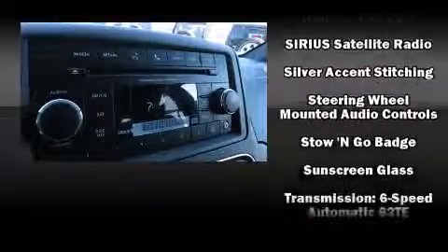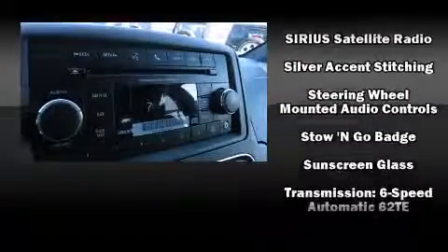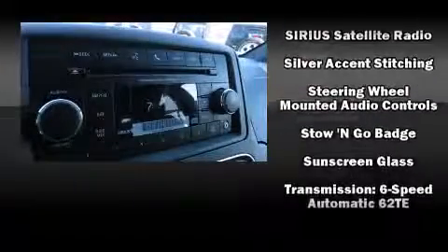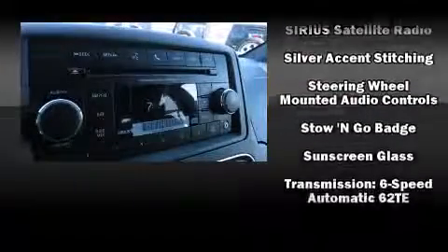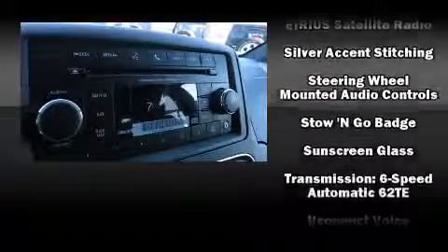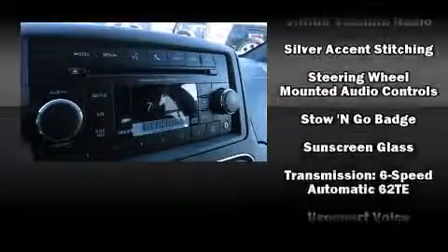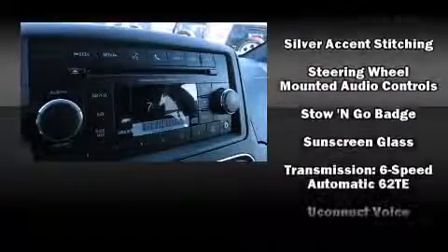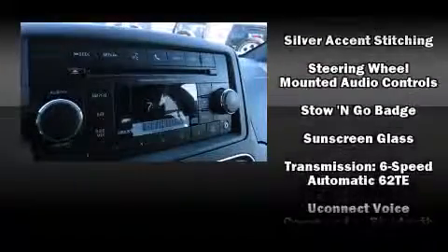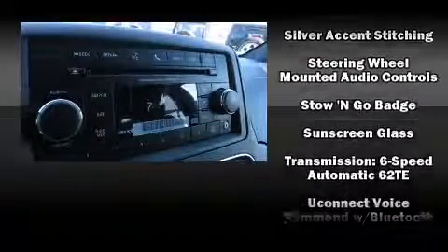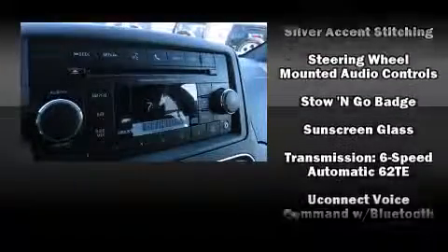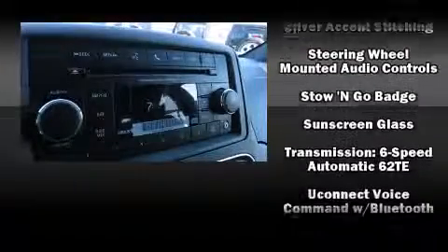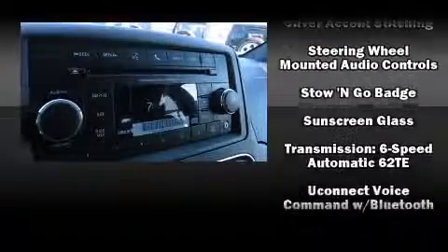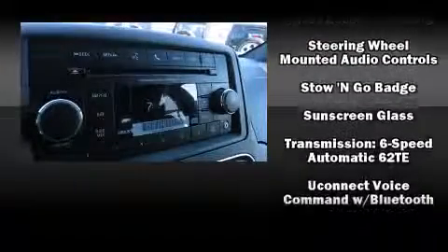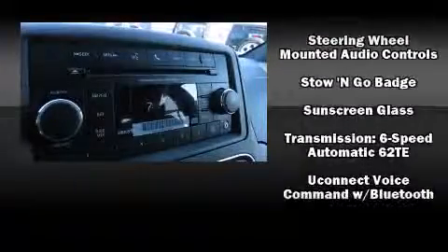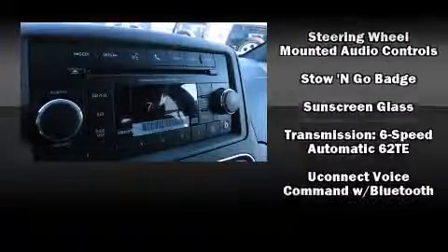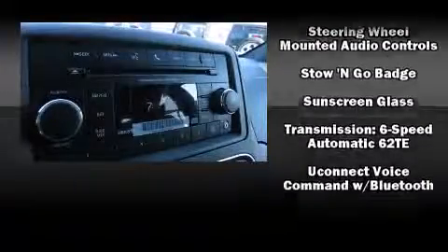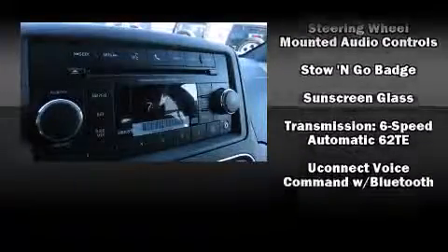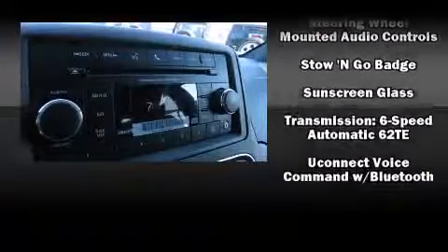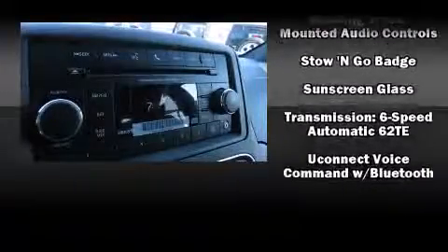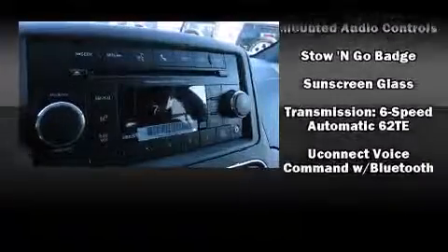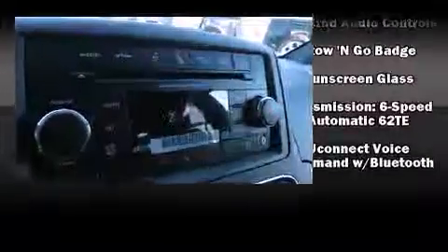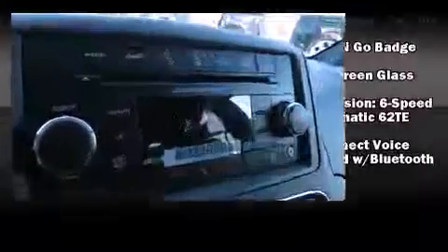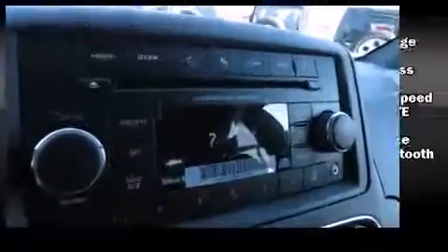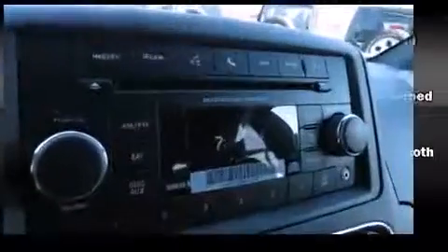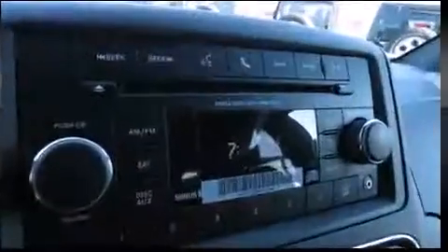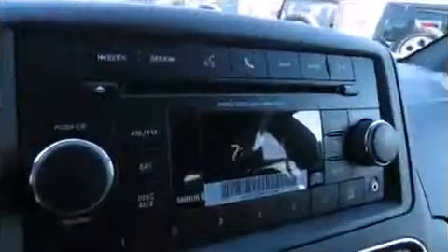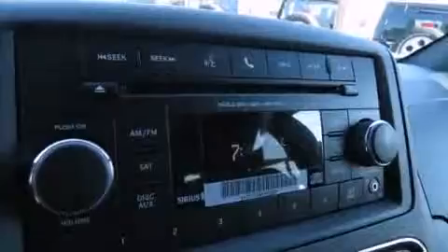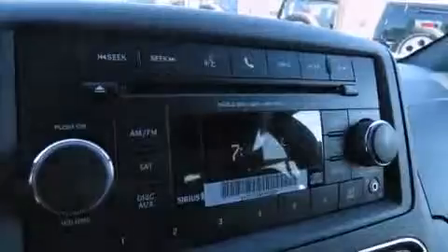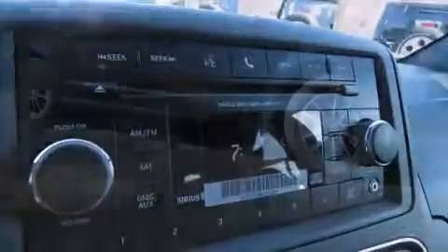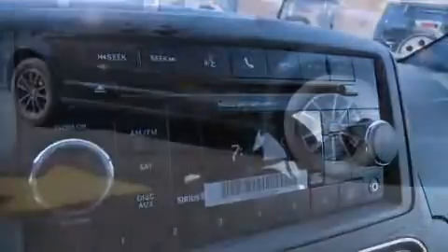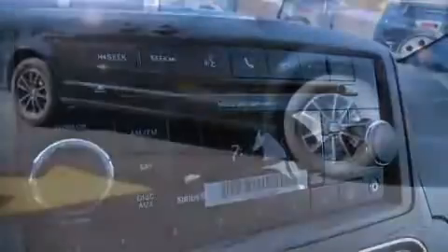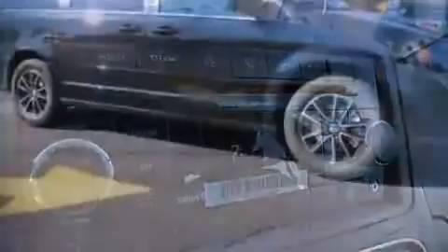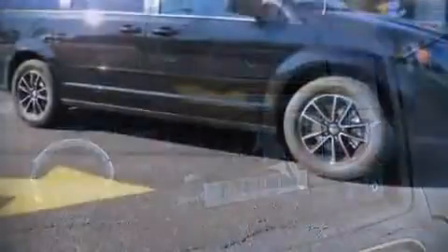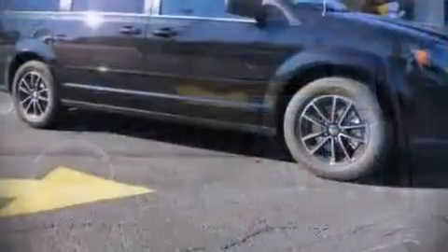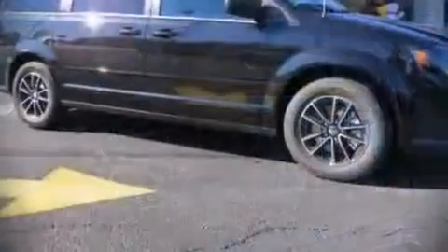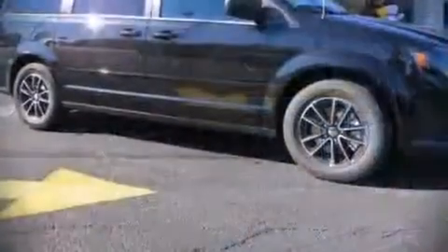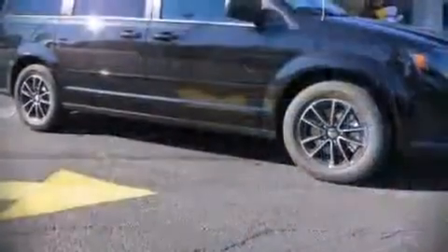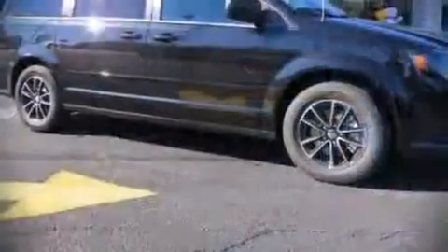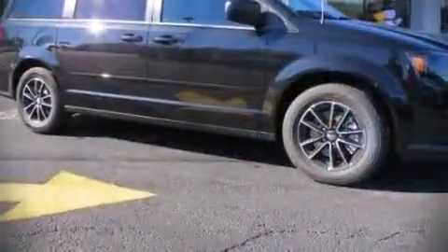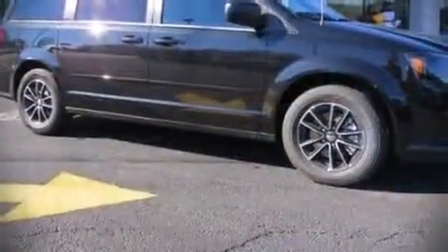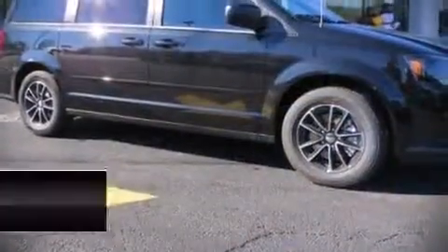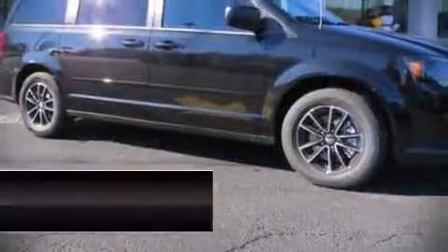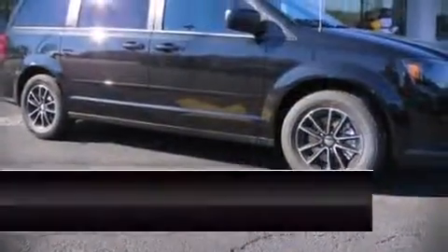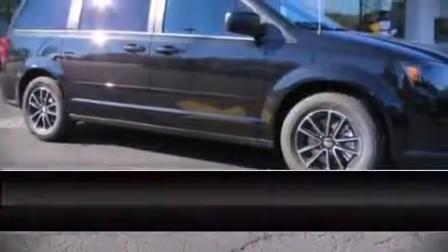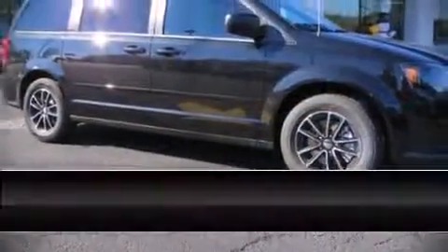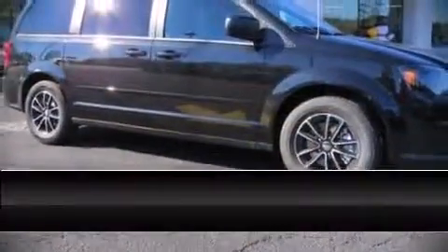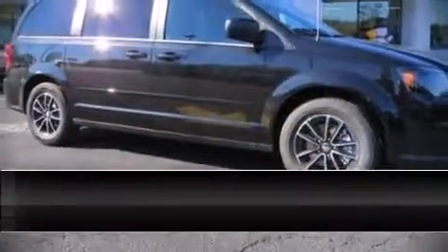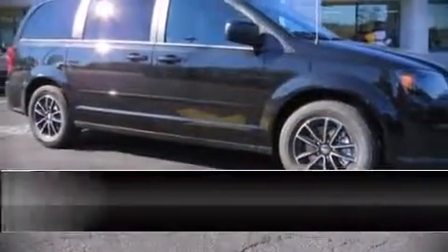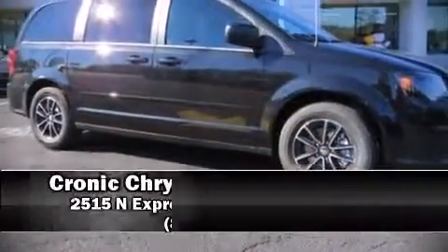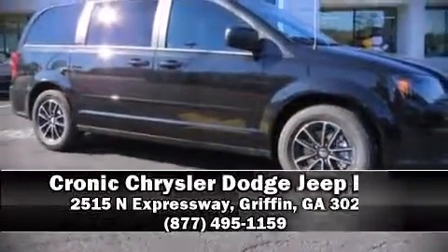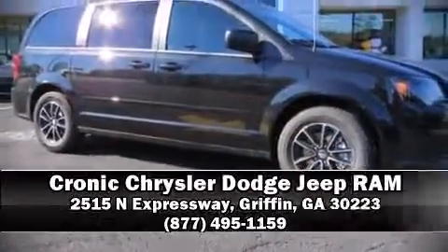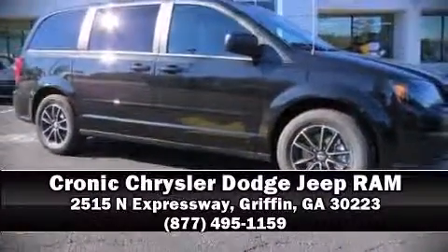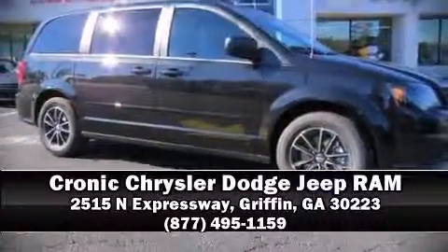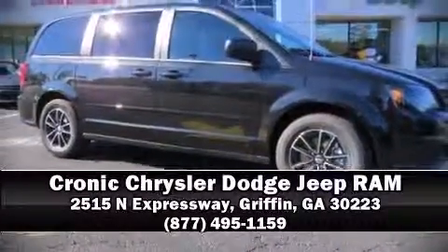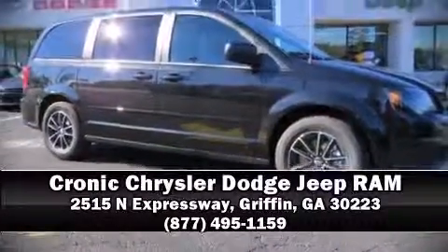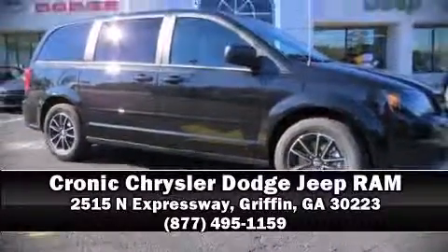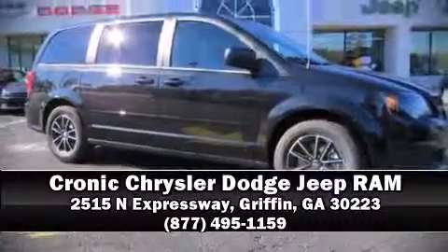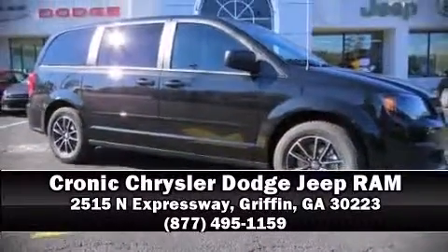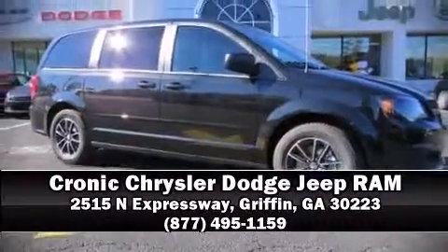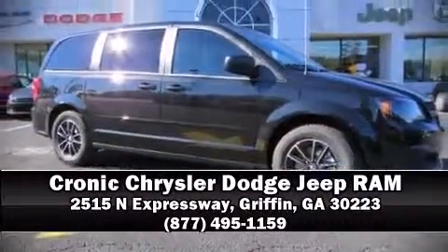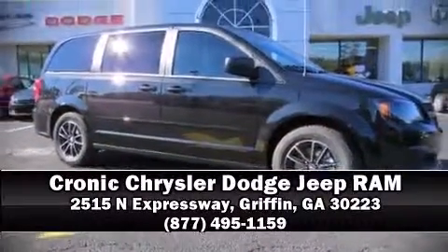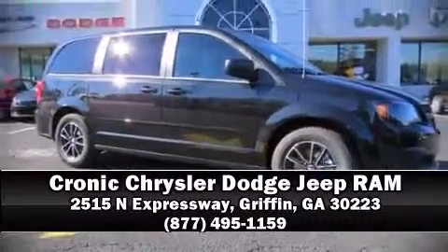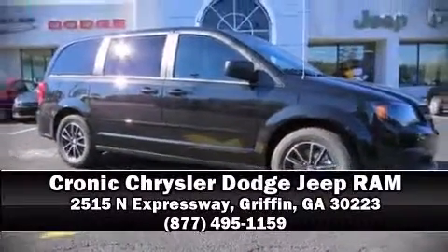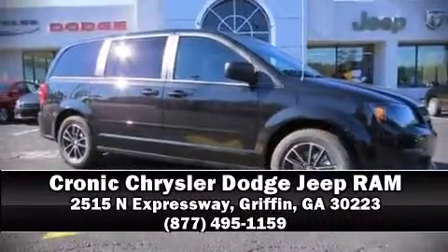Our knowledgeable sales staff is available to answer any questions that you might have. Stop in and take a test drive. See you soon.